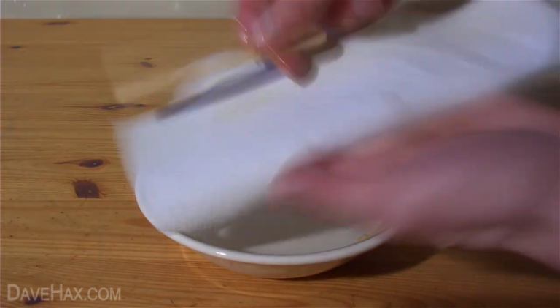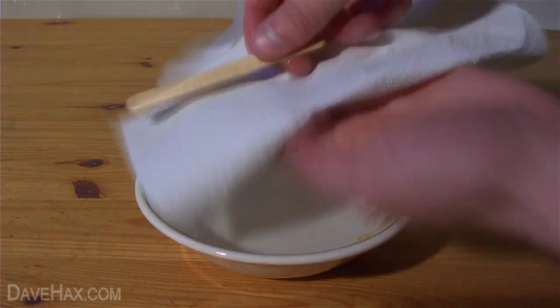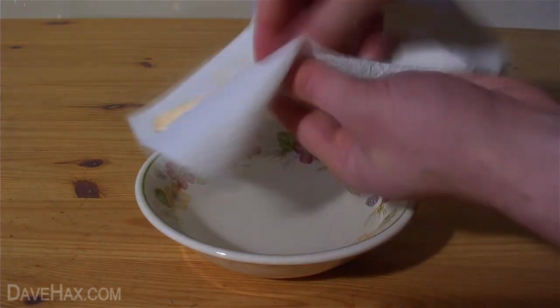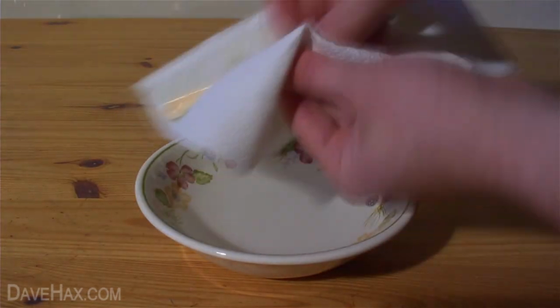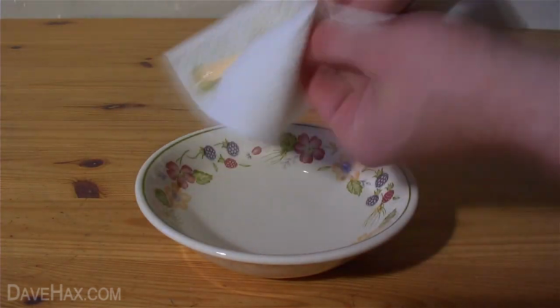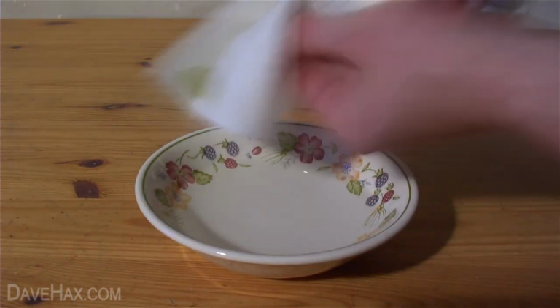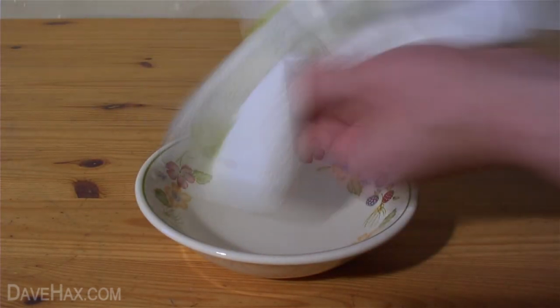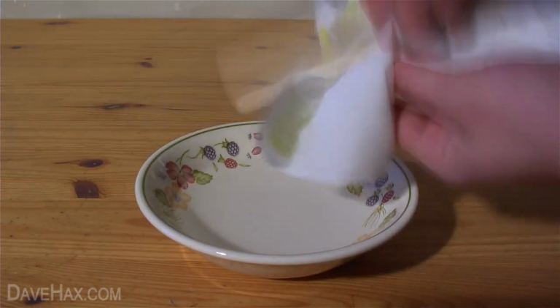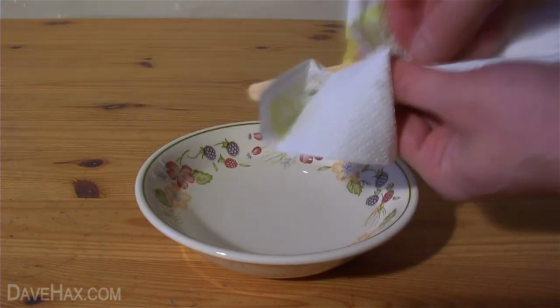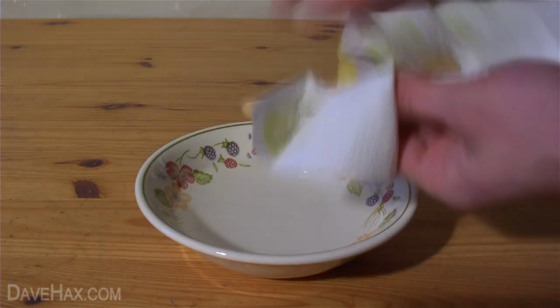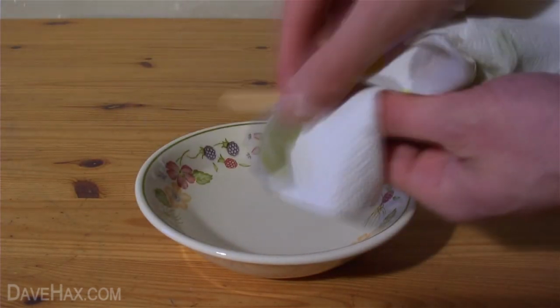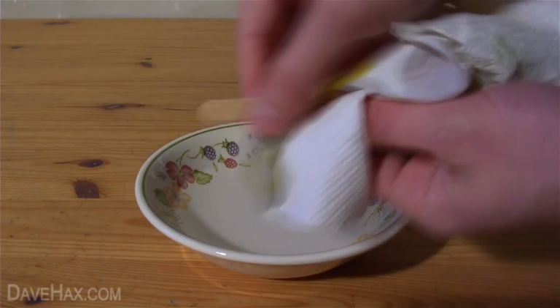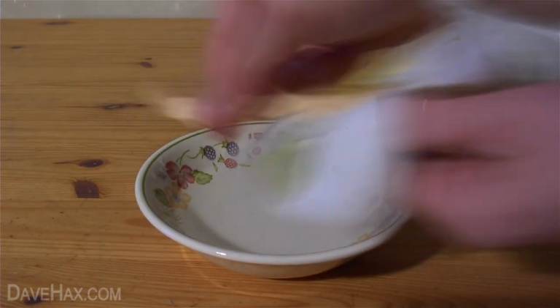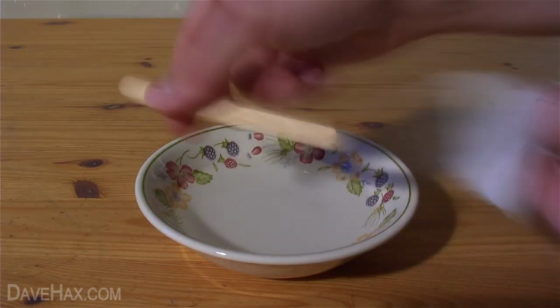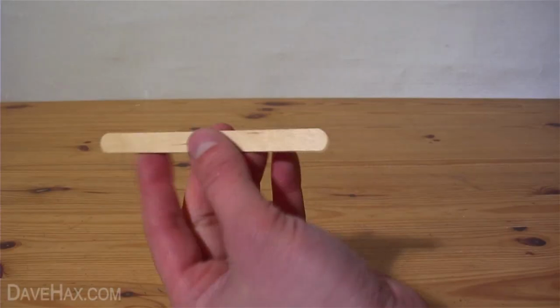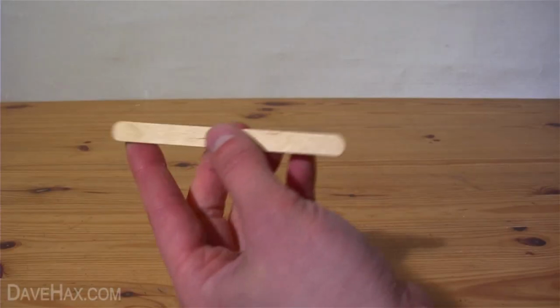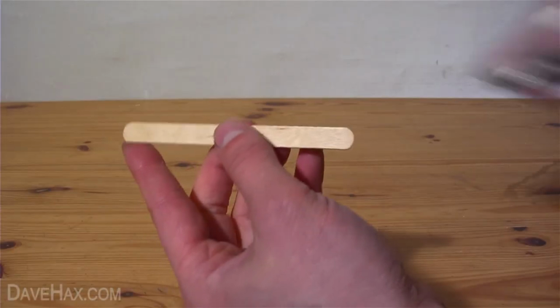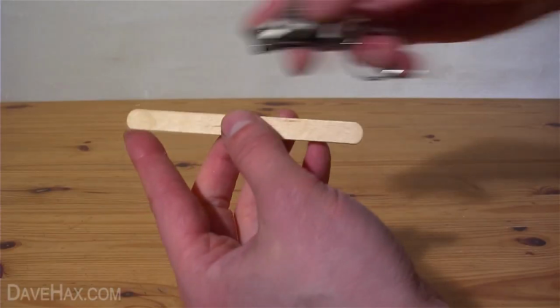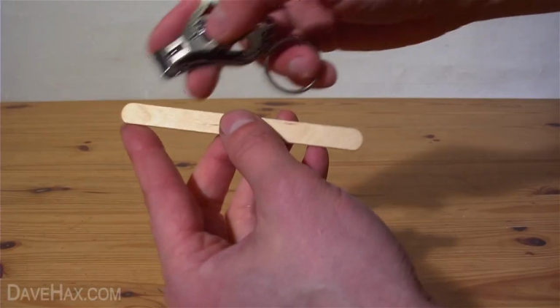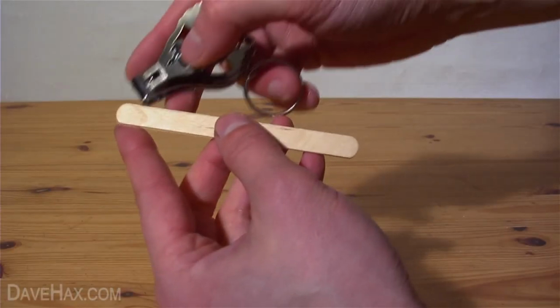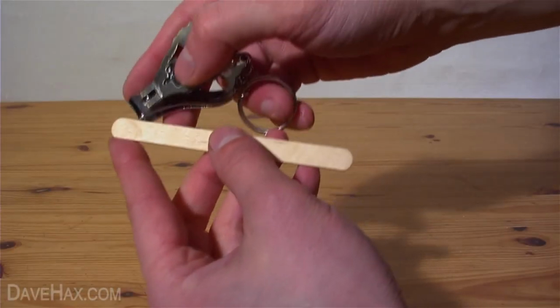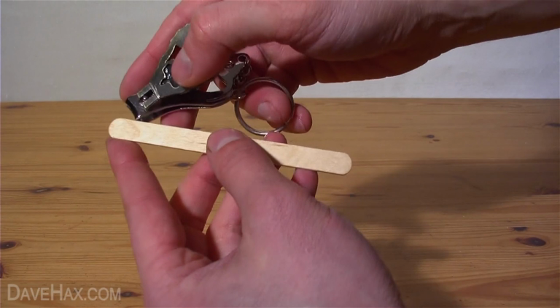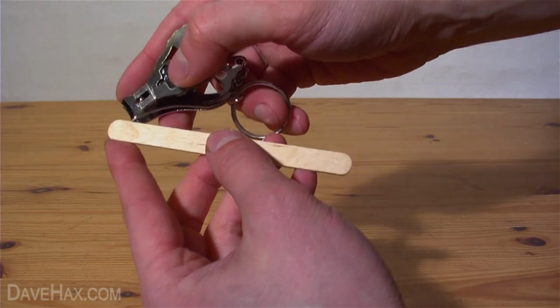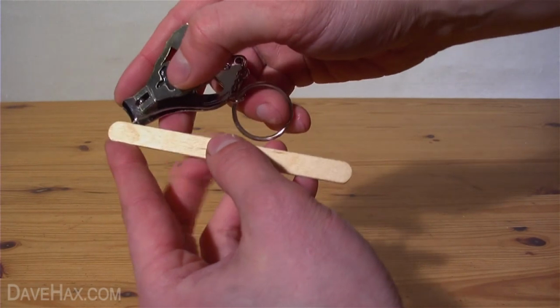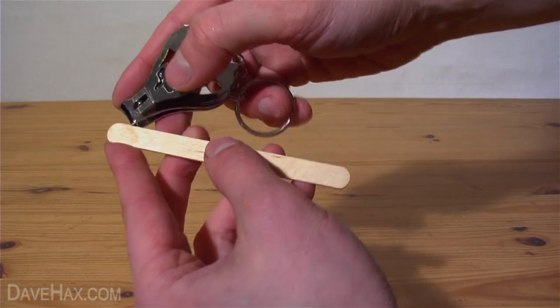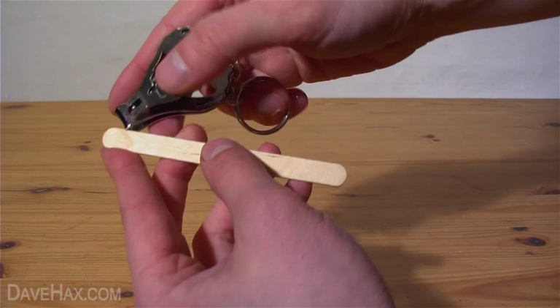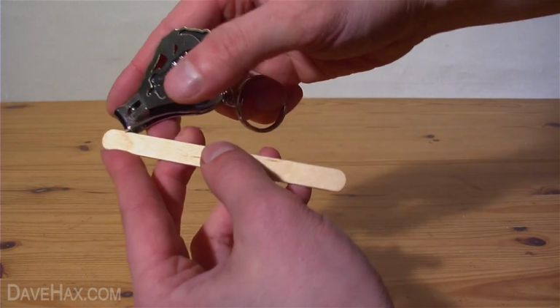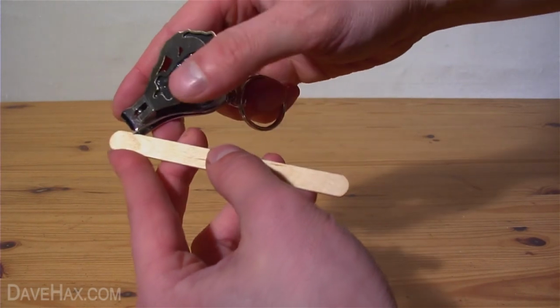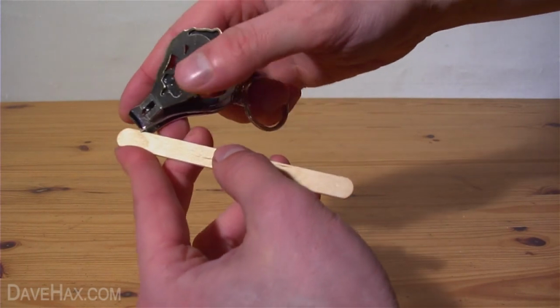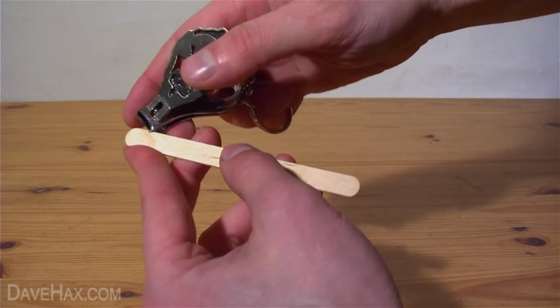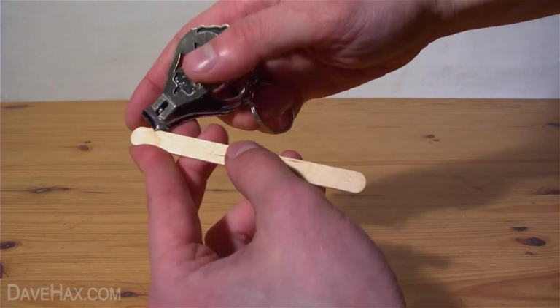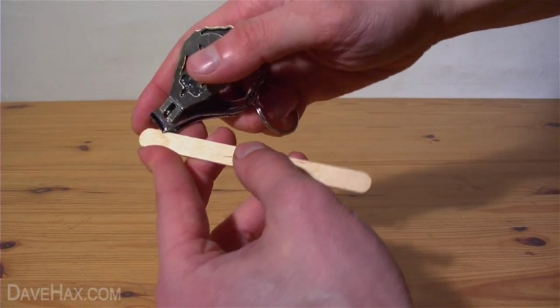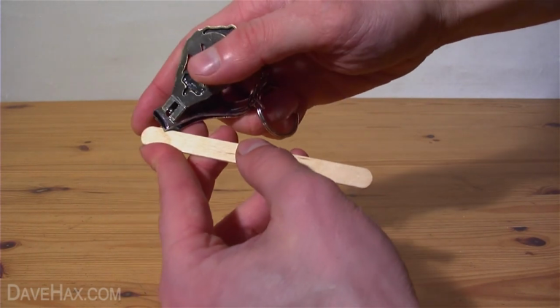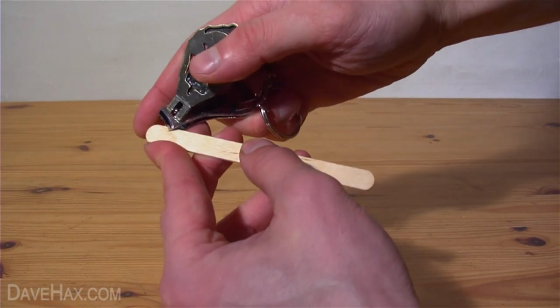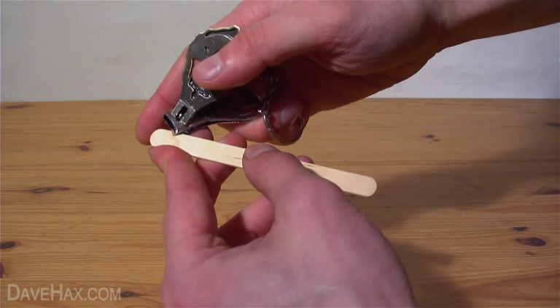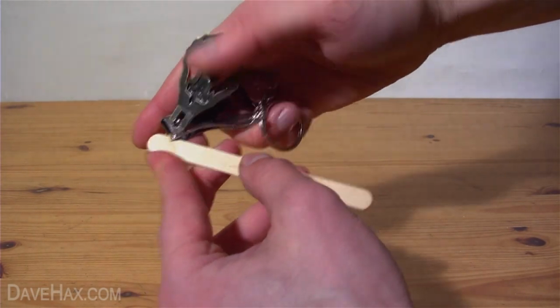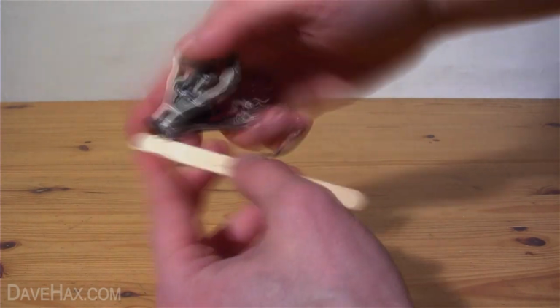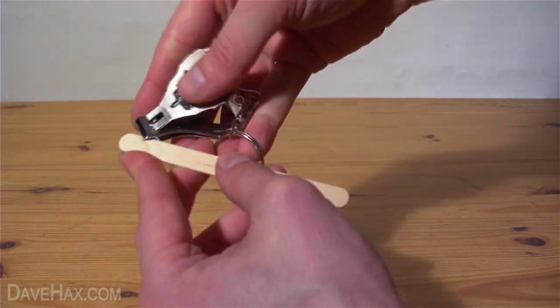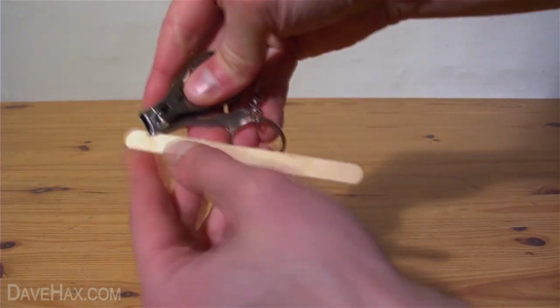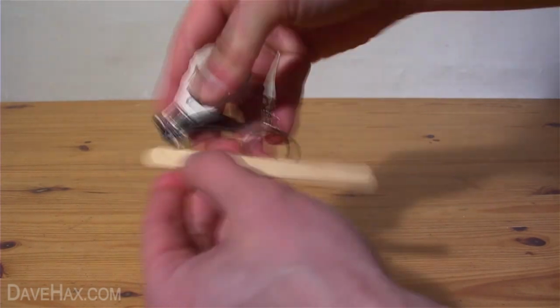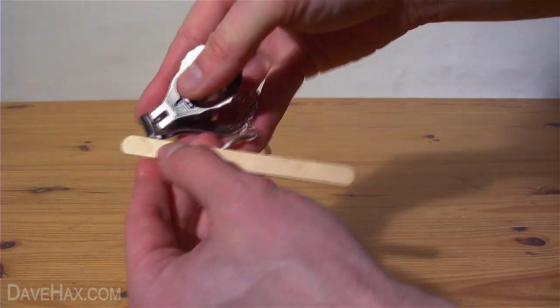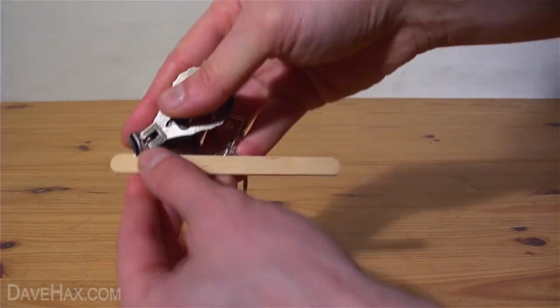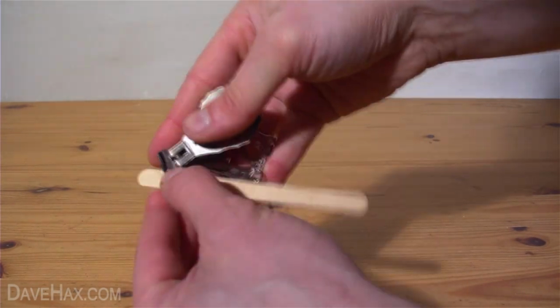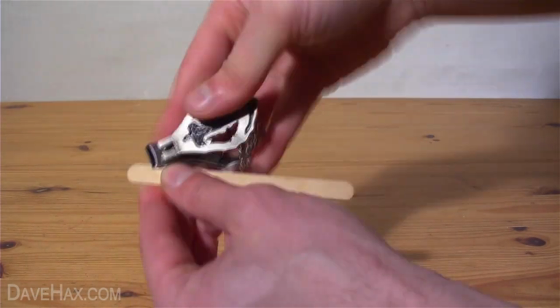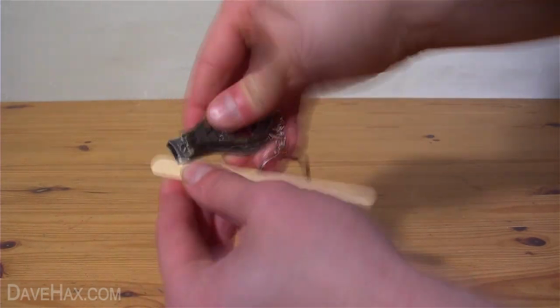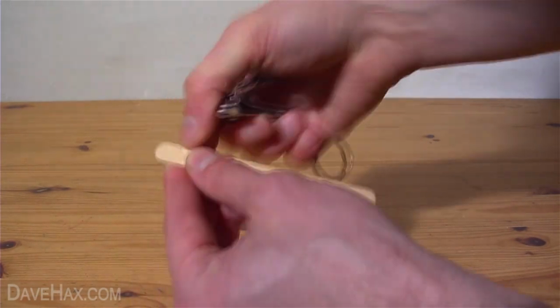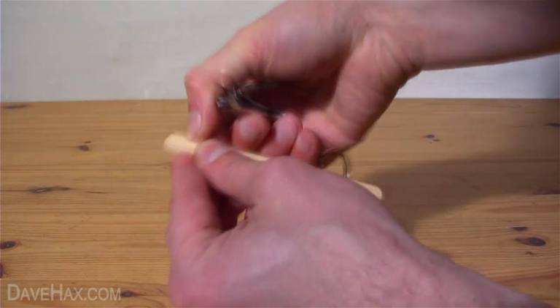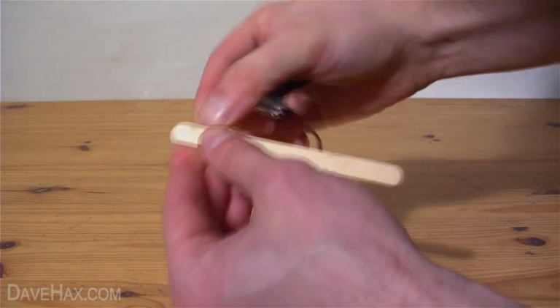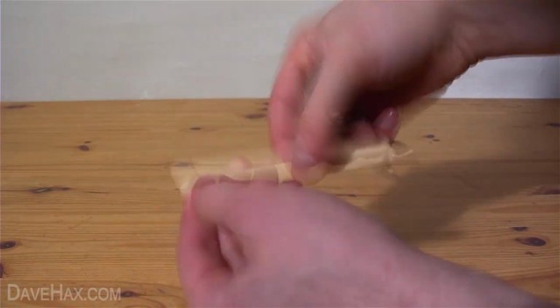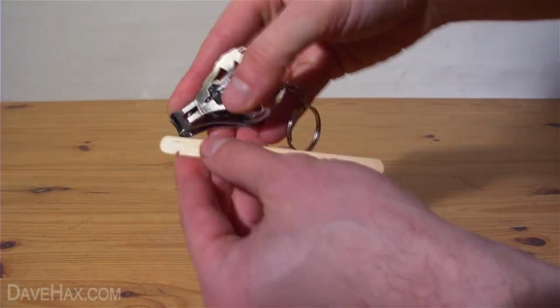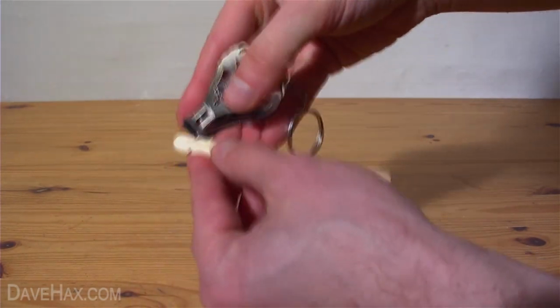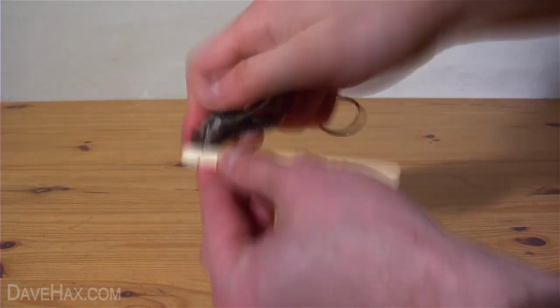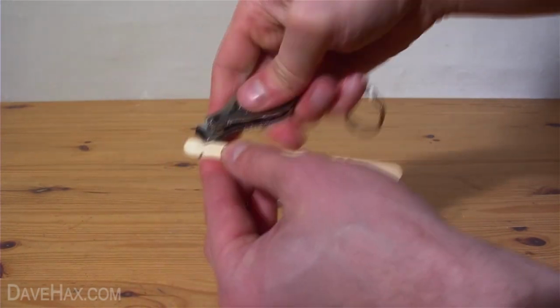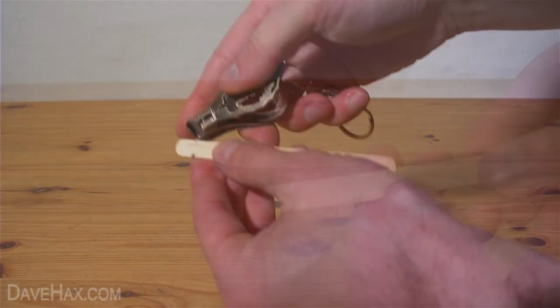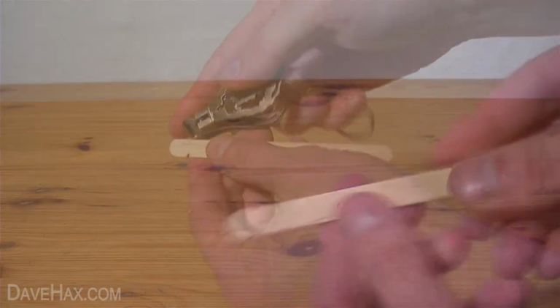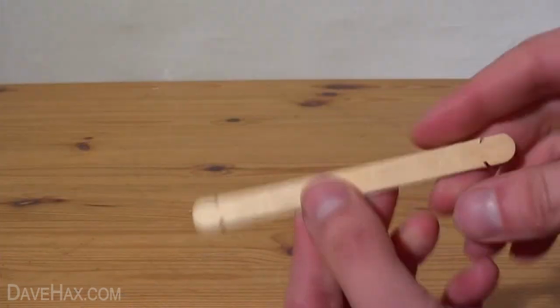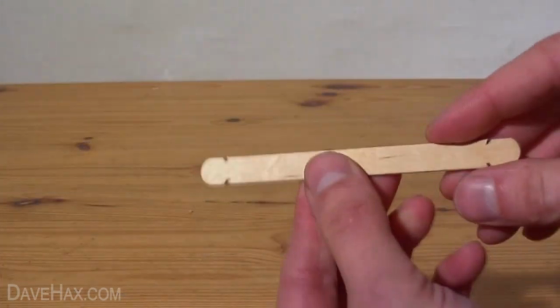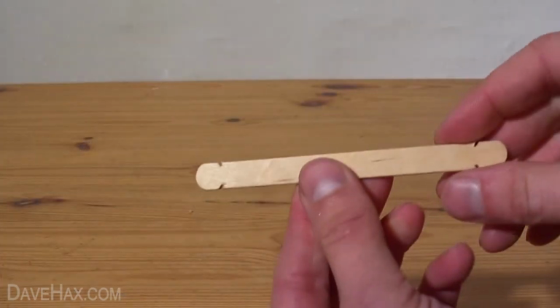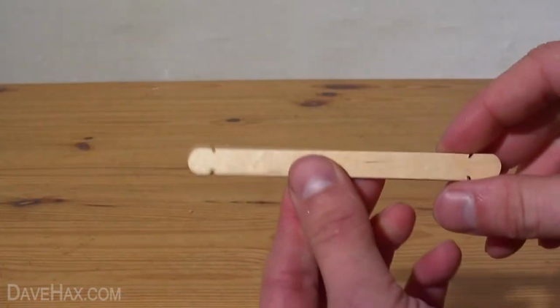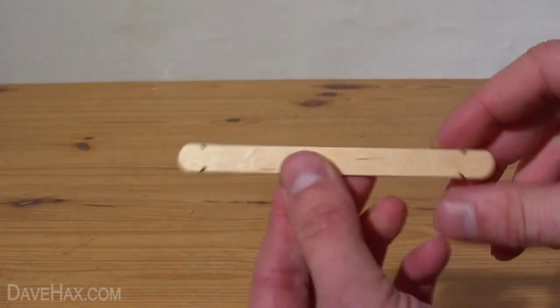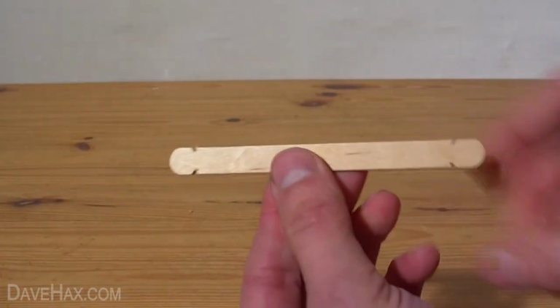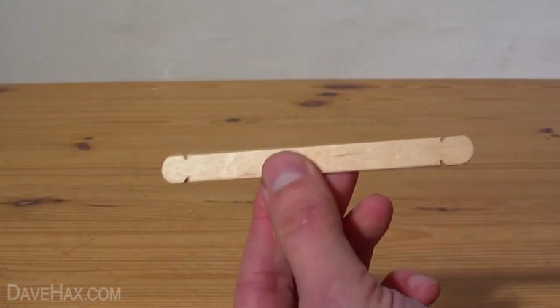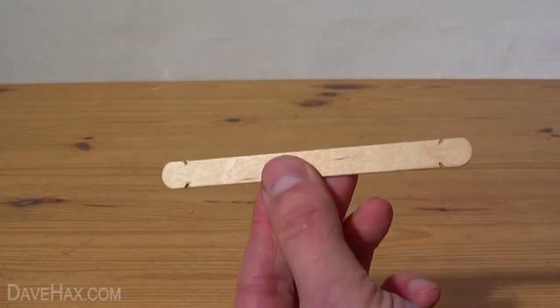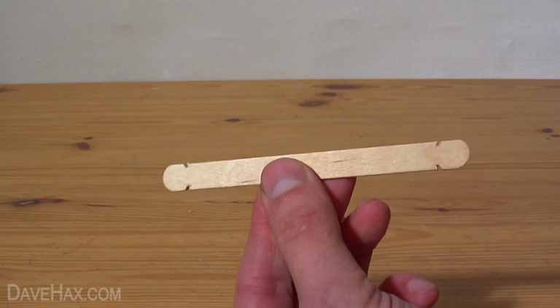Next, dry it off, then using a small pair of scissors or nail clippers, cut two small grooves at each end of the stick. It should look like this.